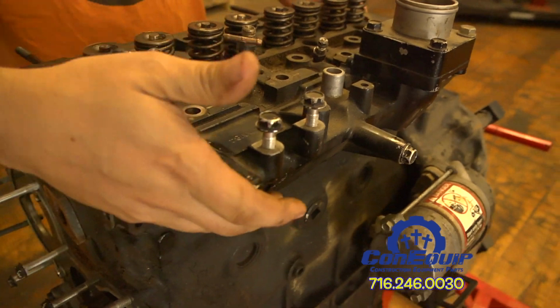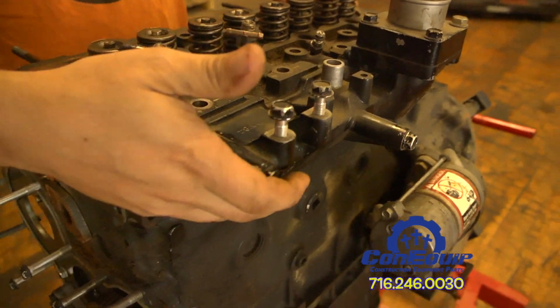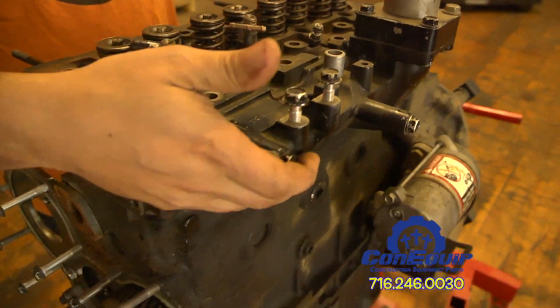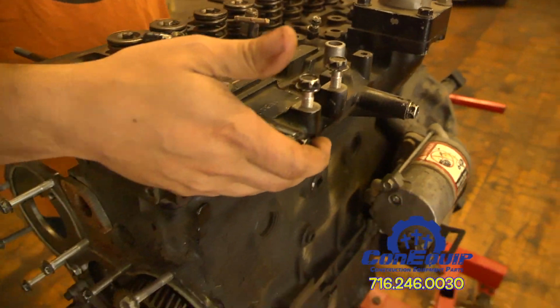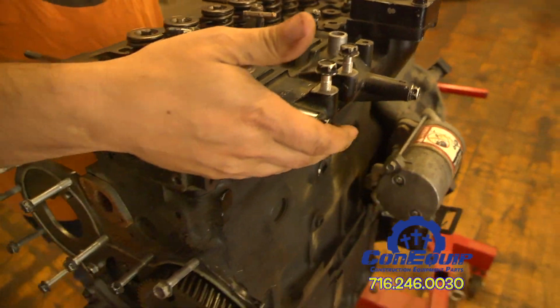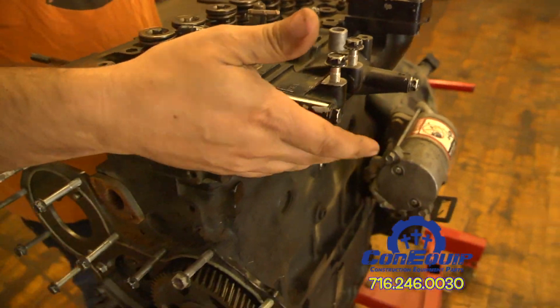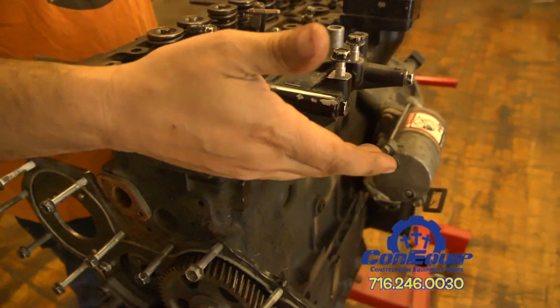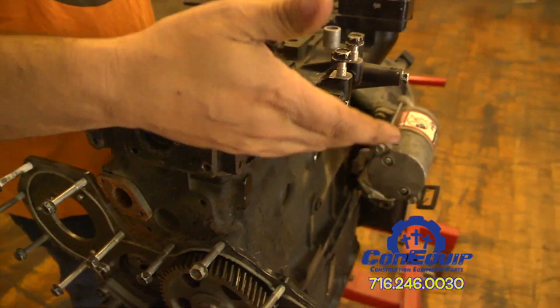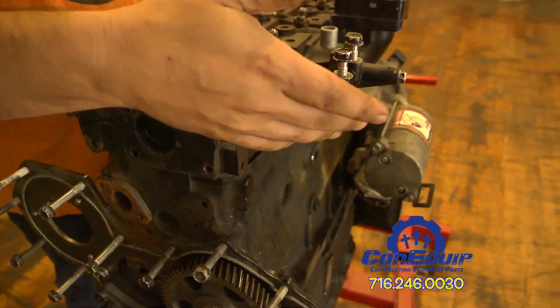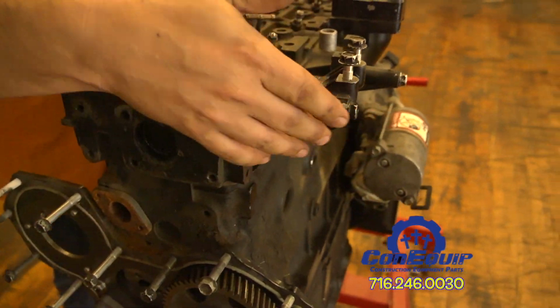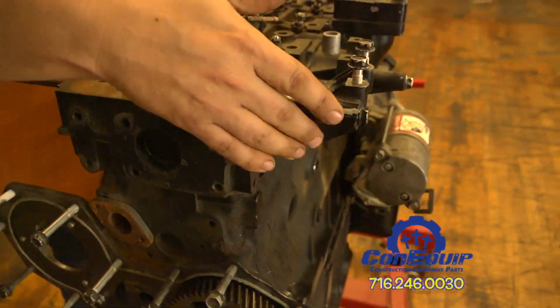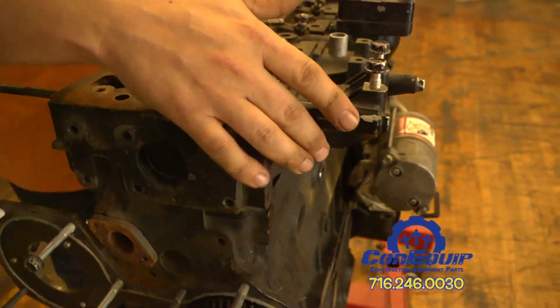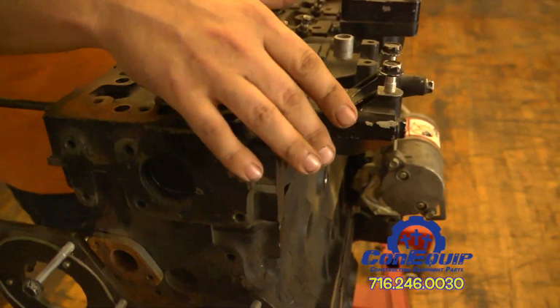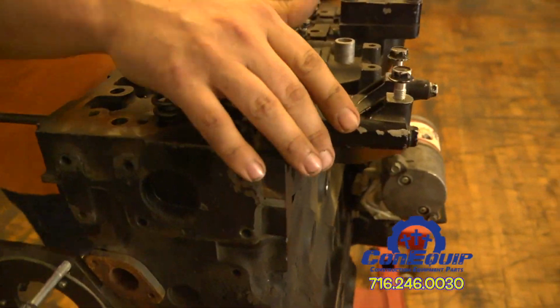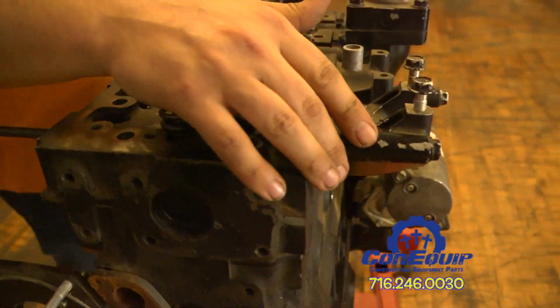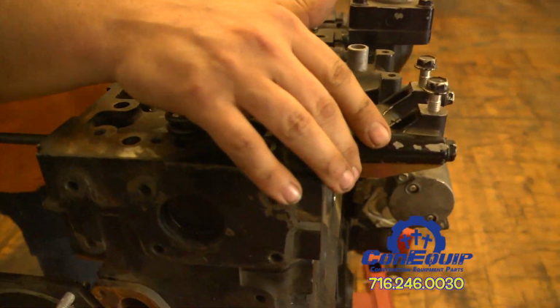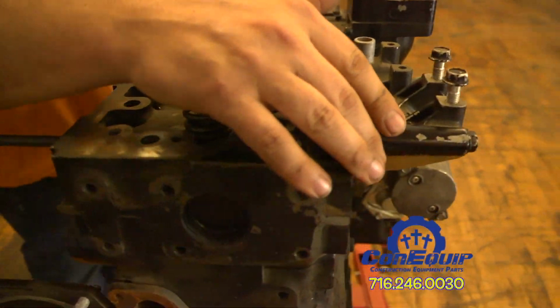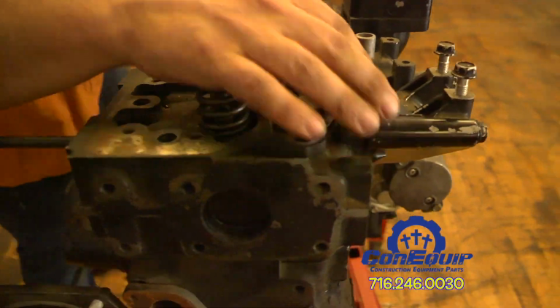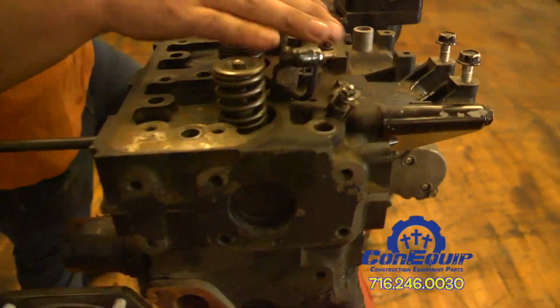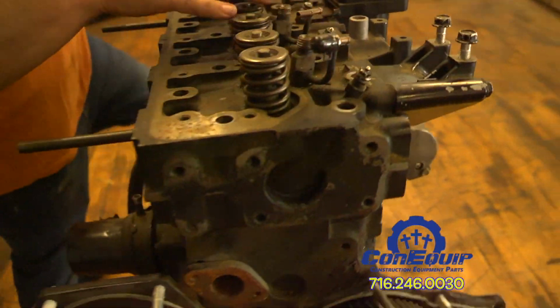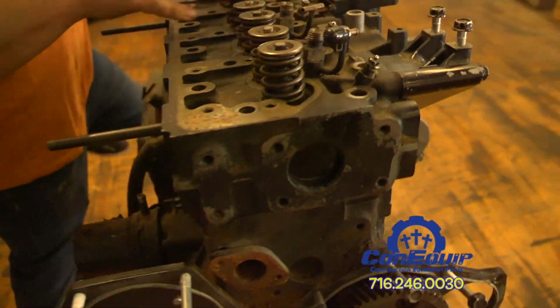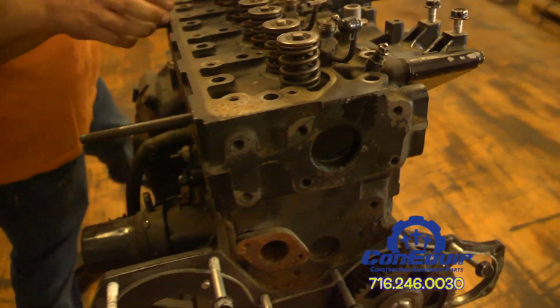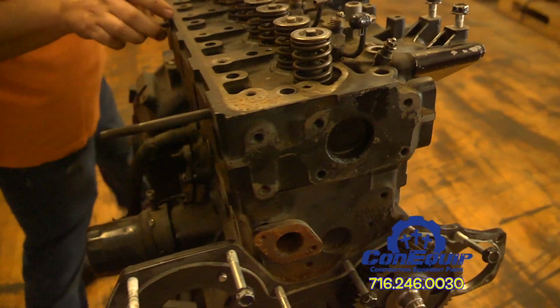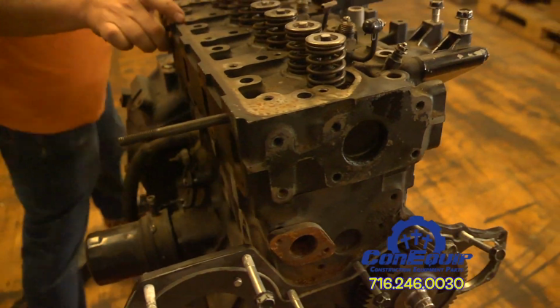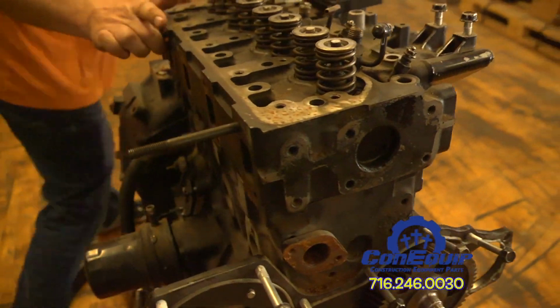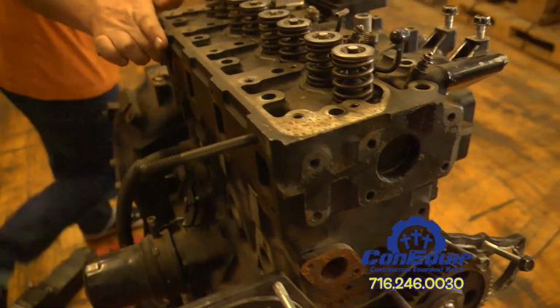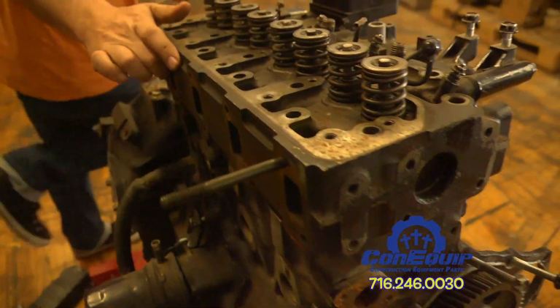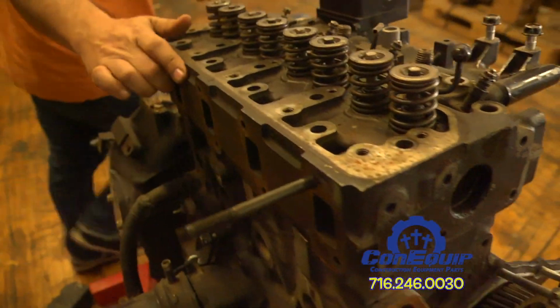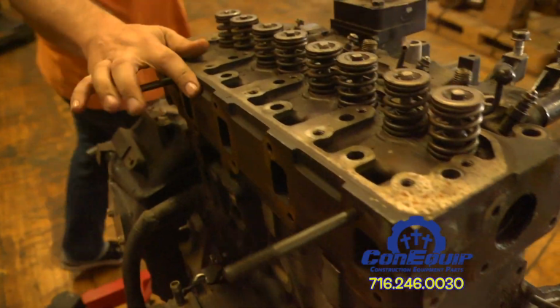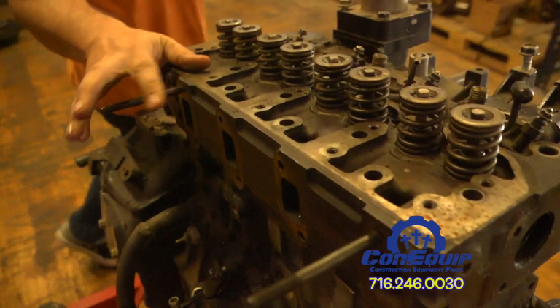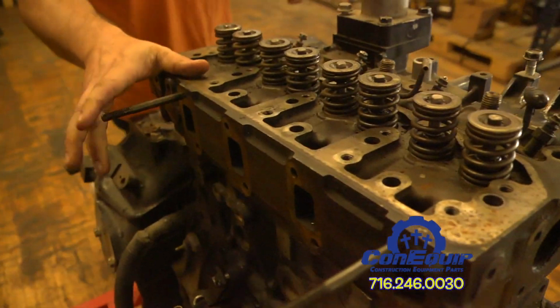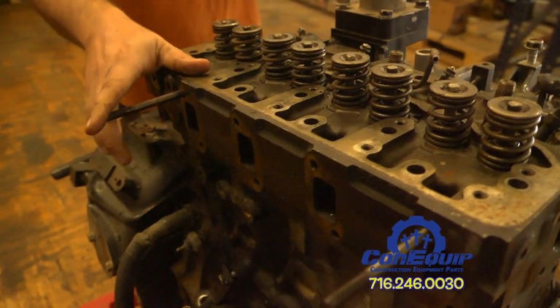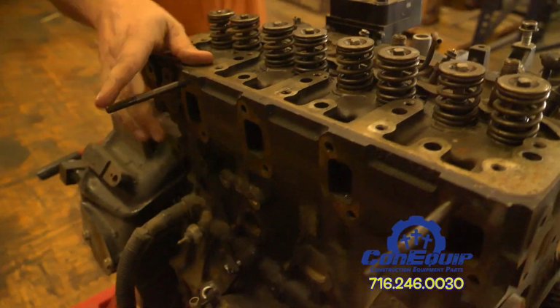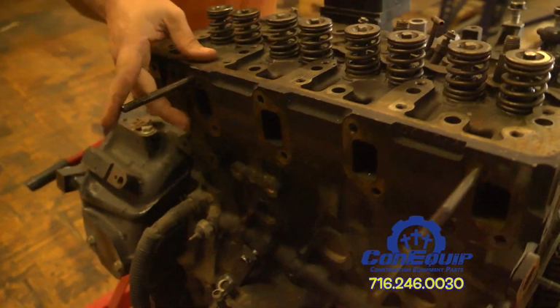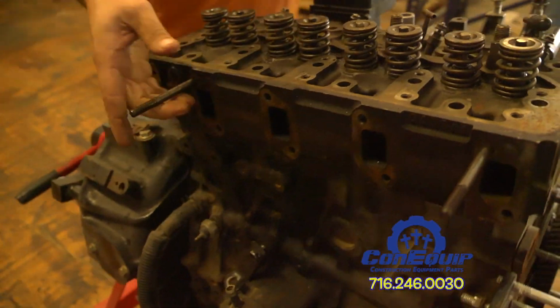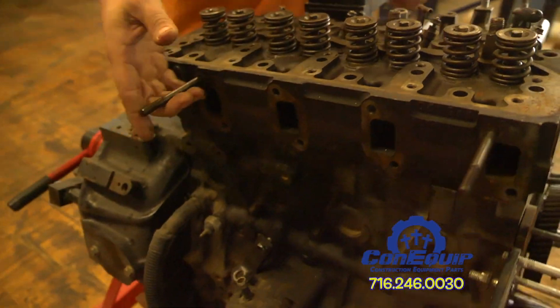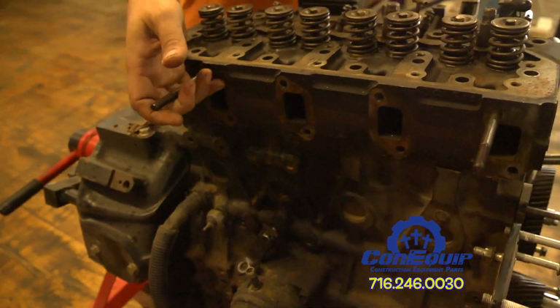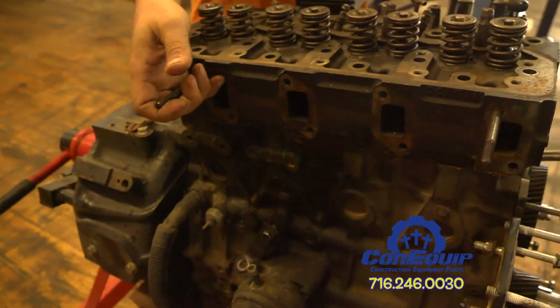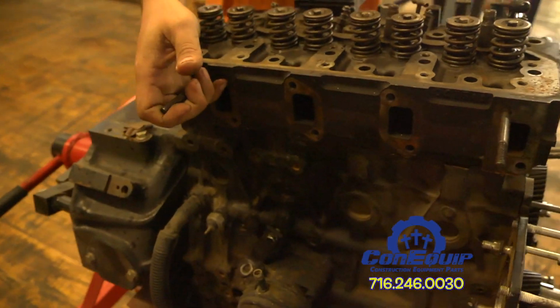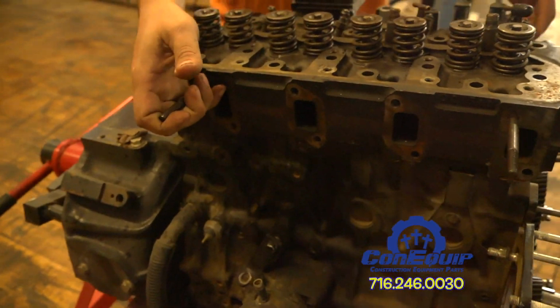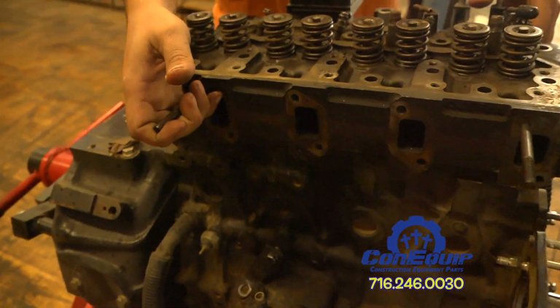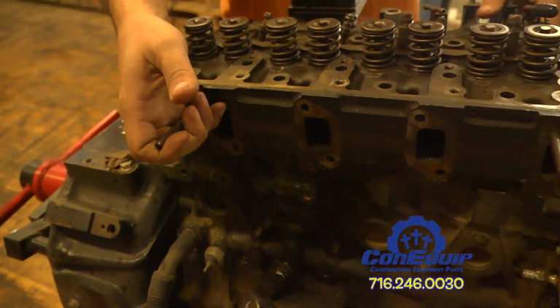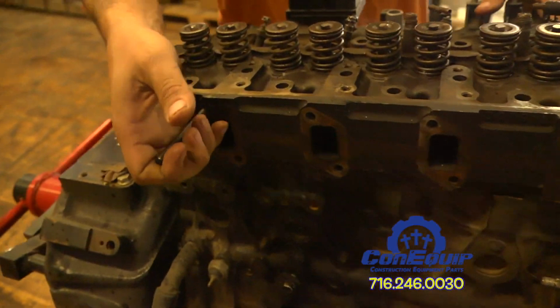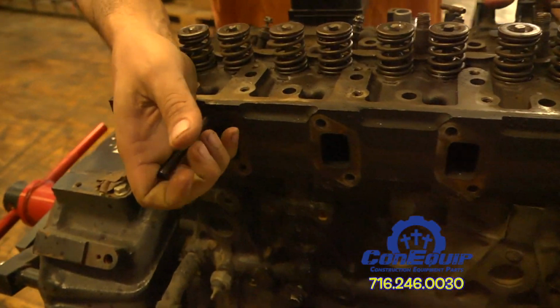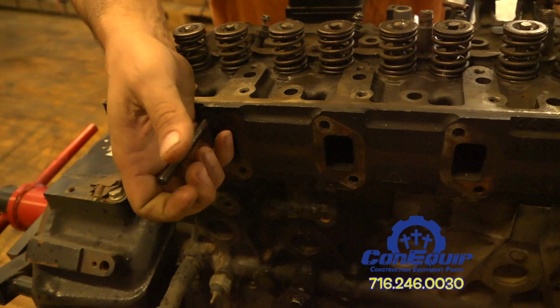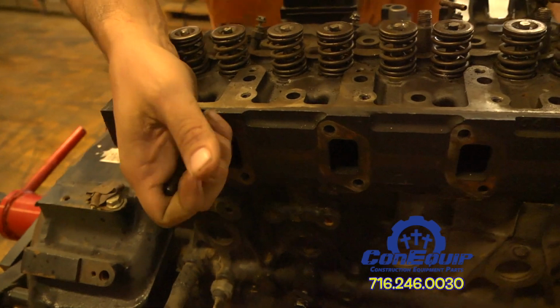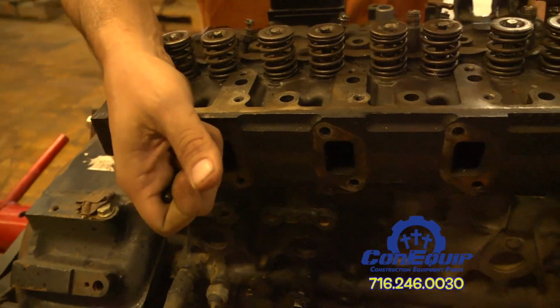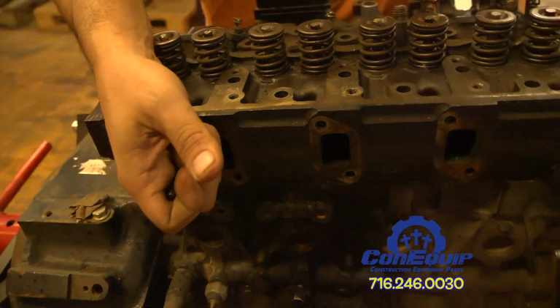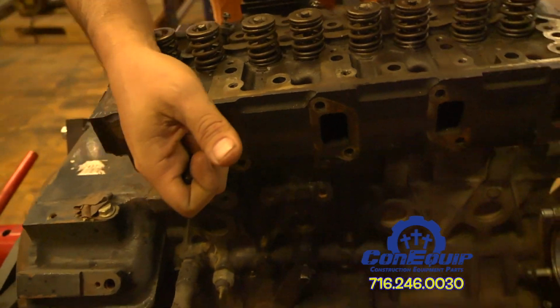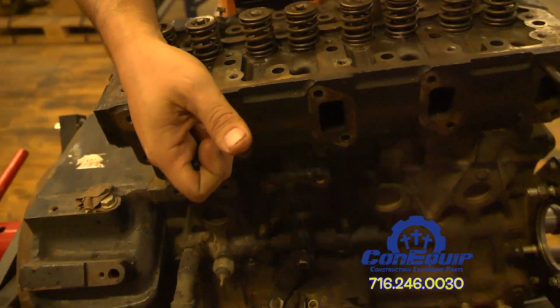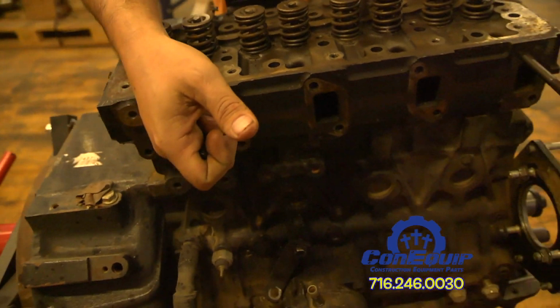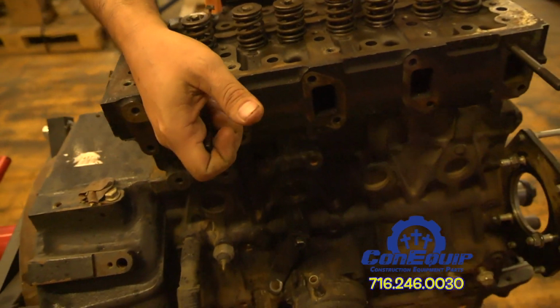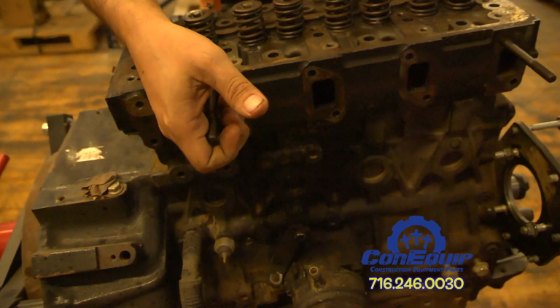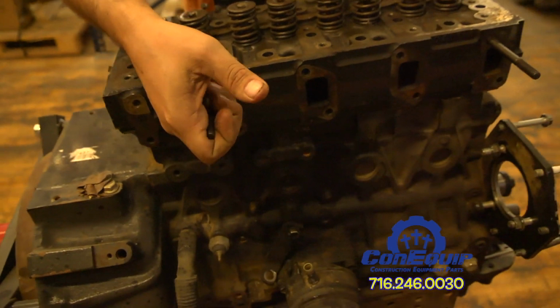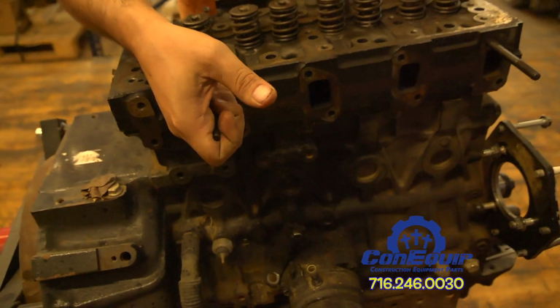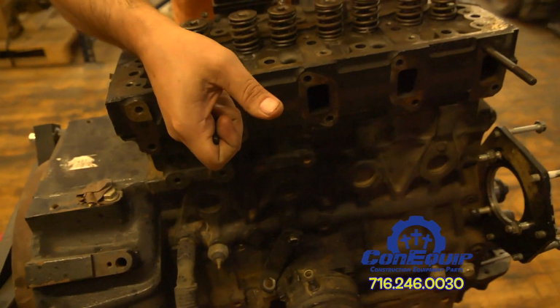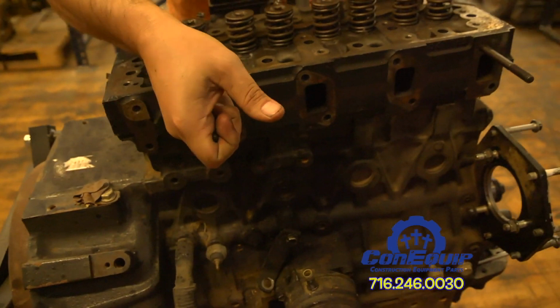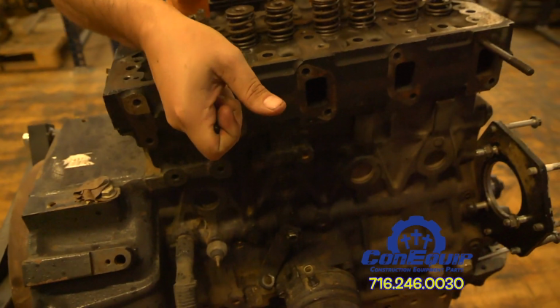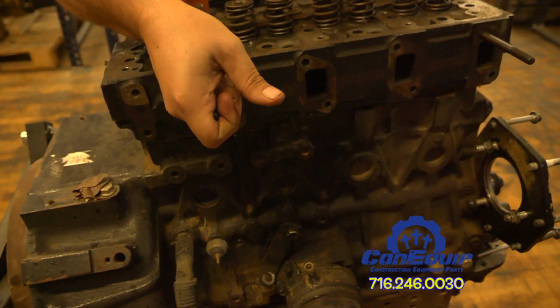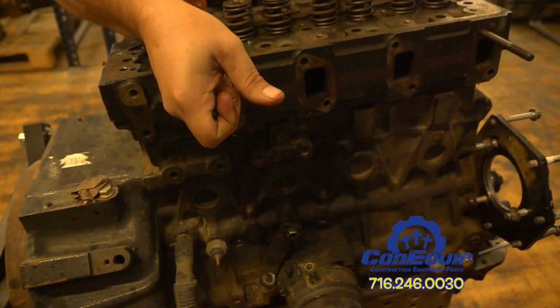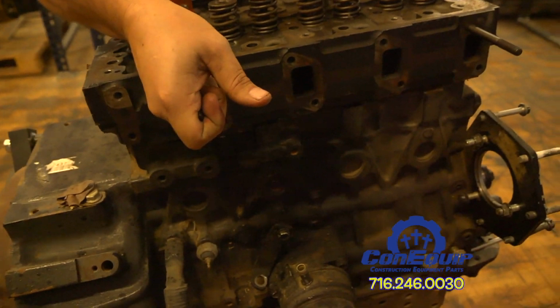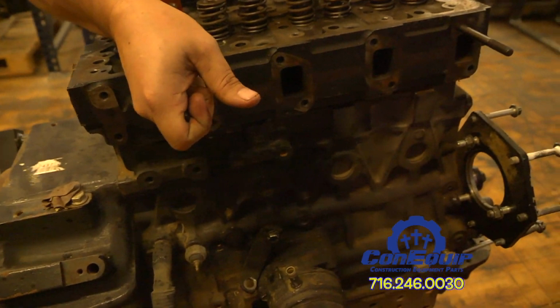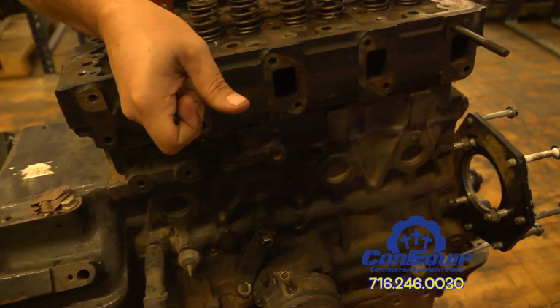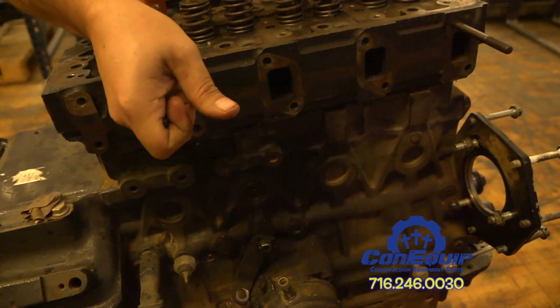When we remove the head, I'll be able to show you the valves and, working down from there, the pistons.